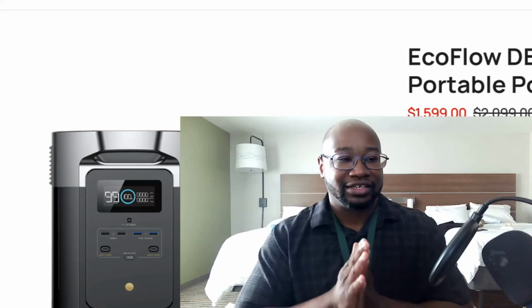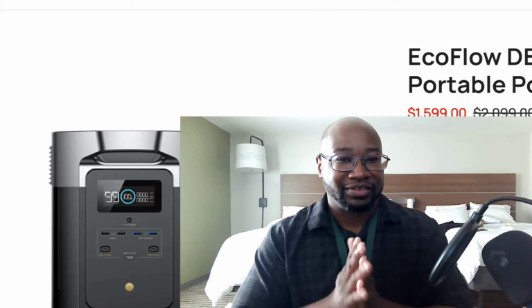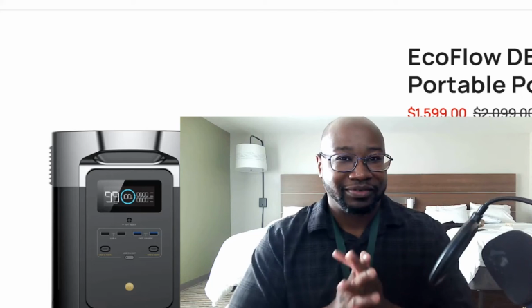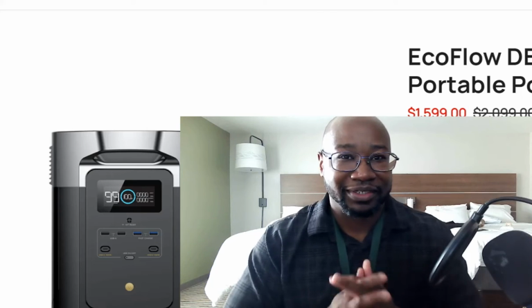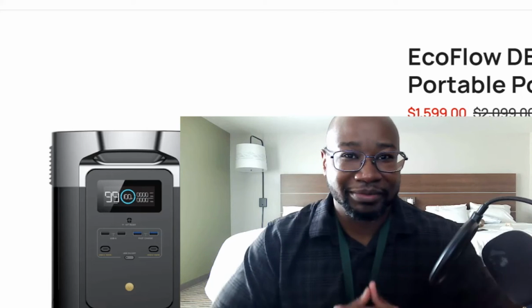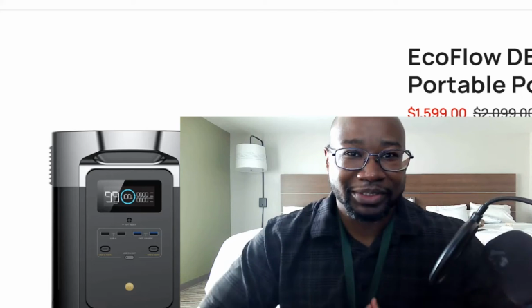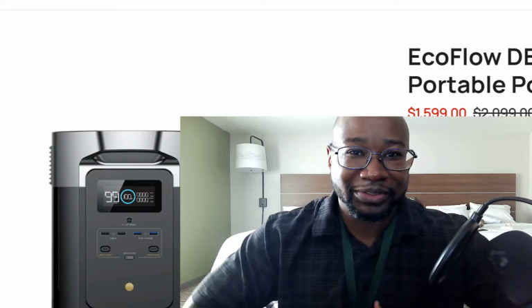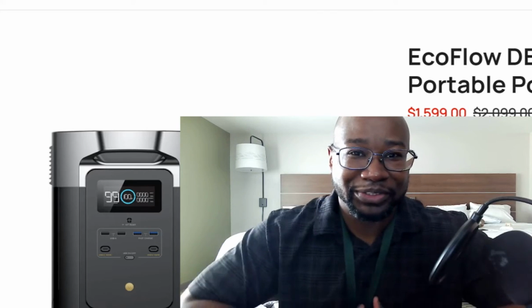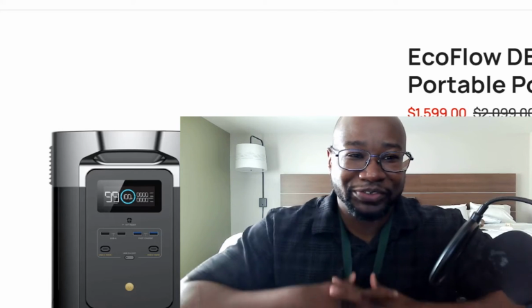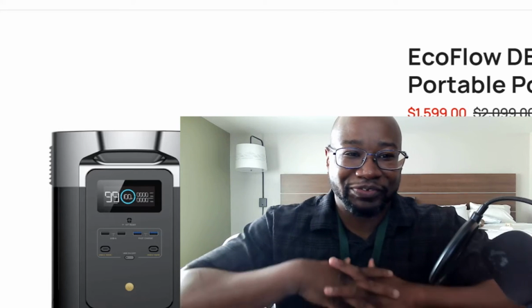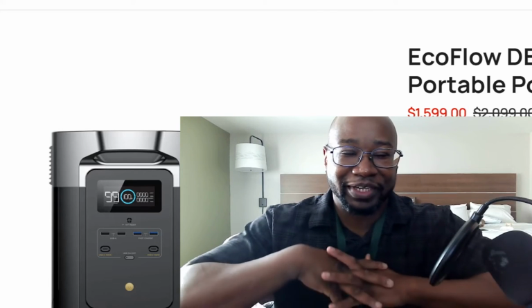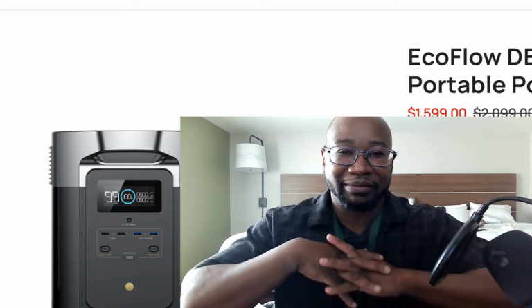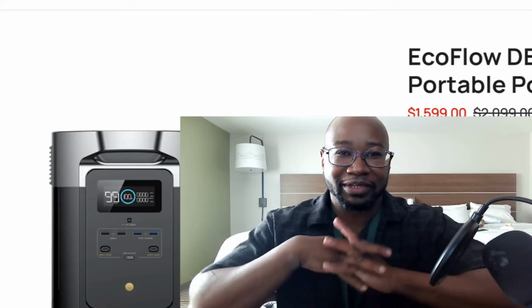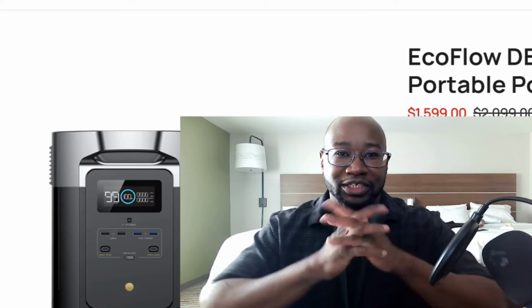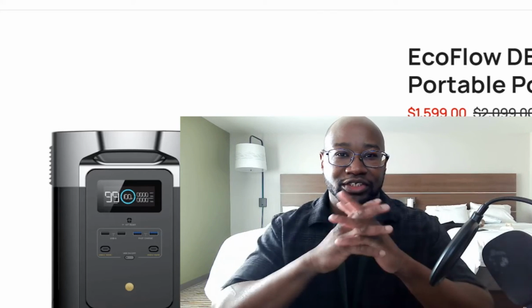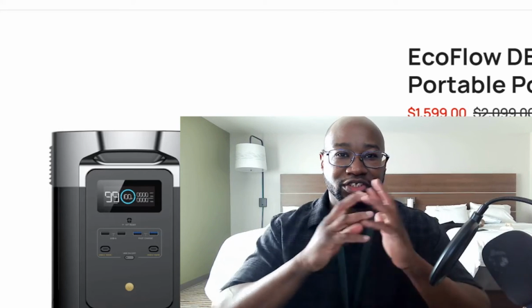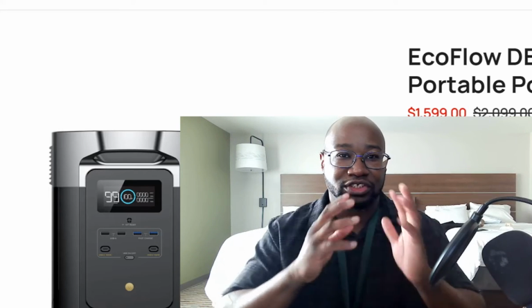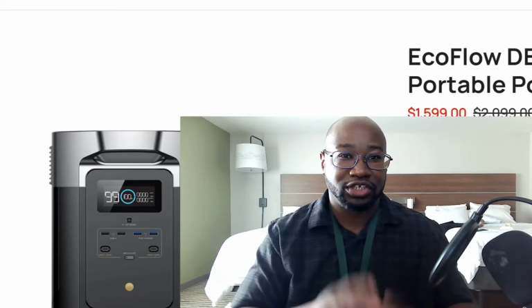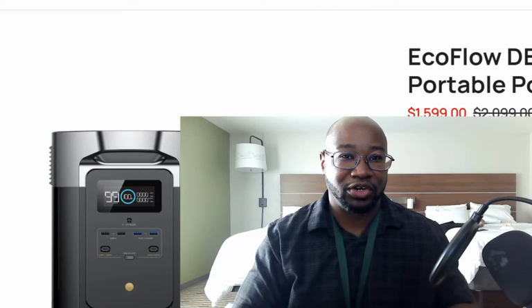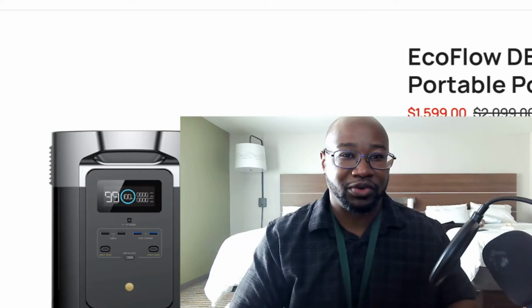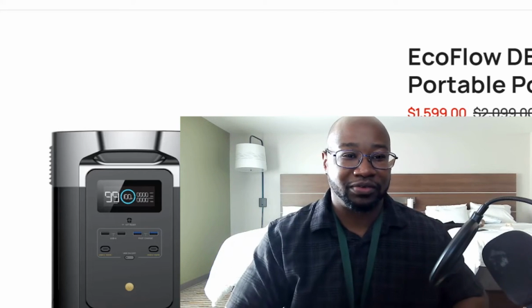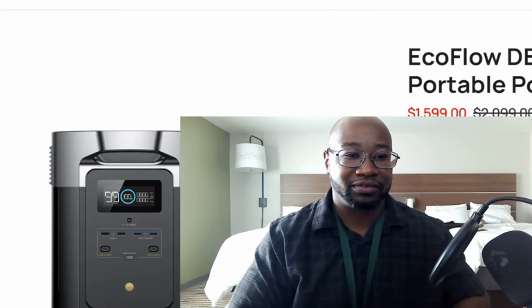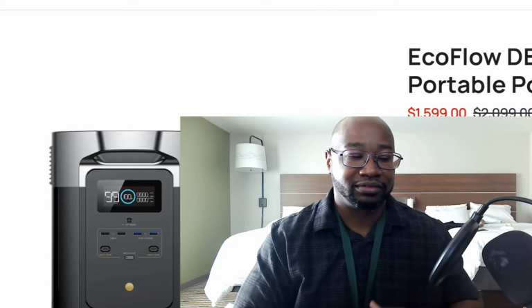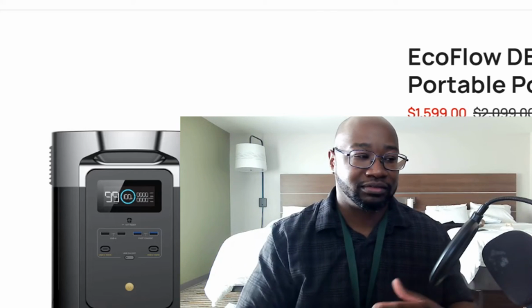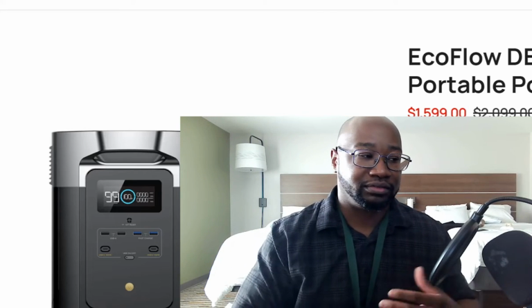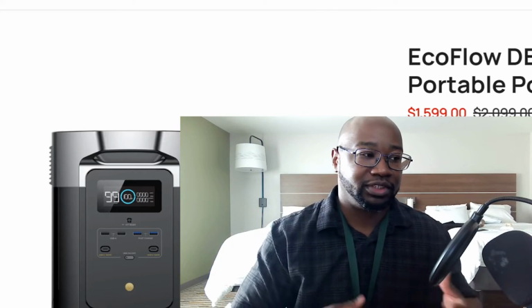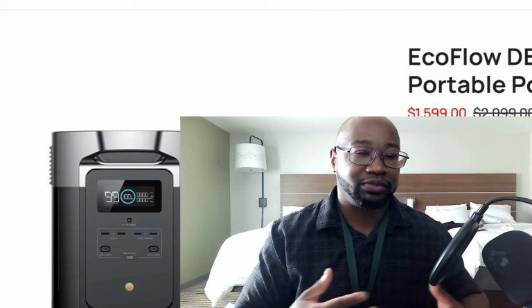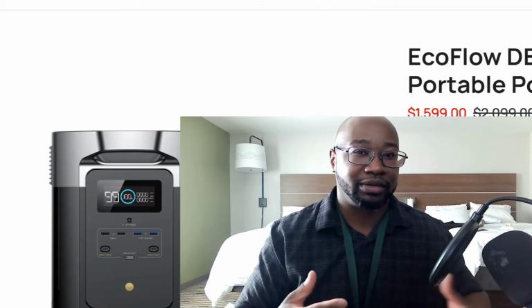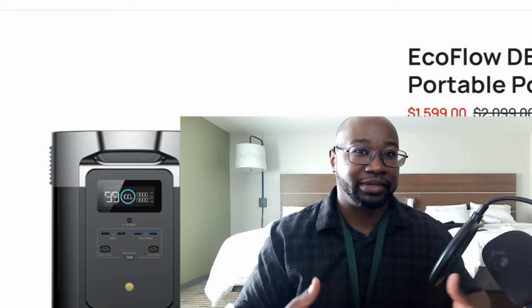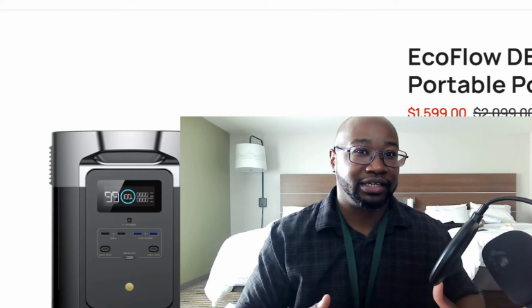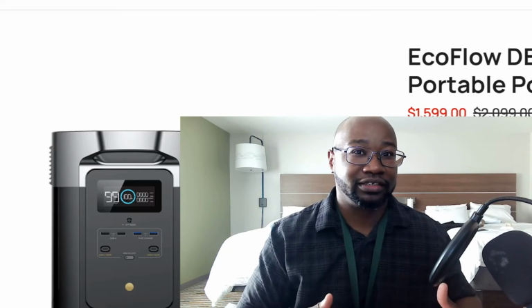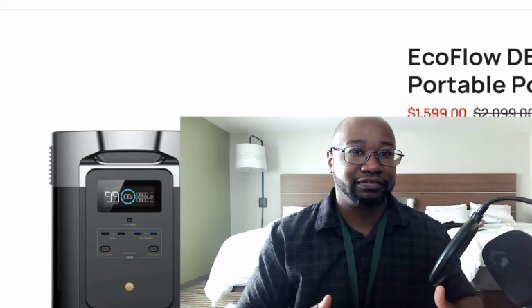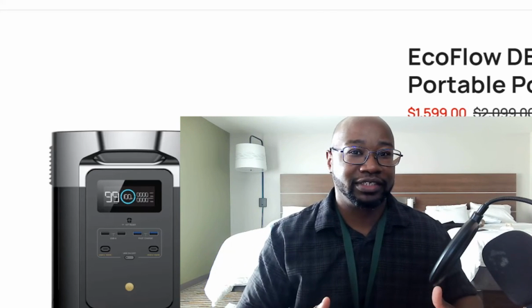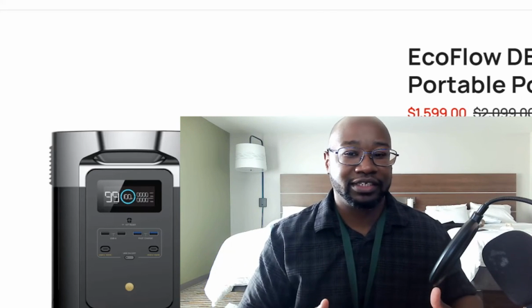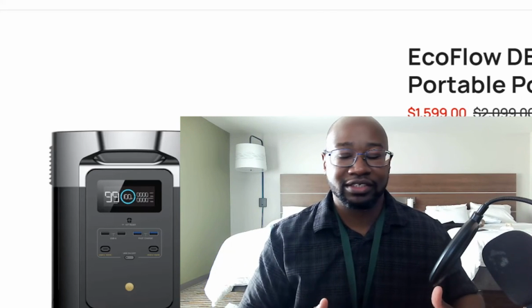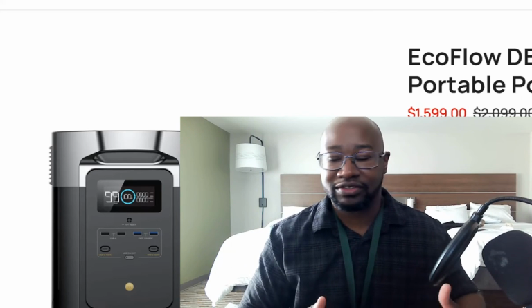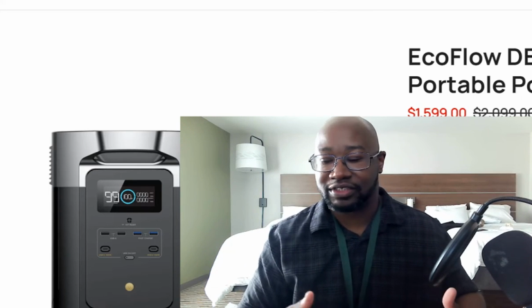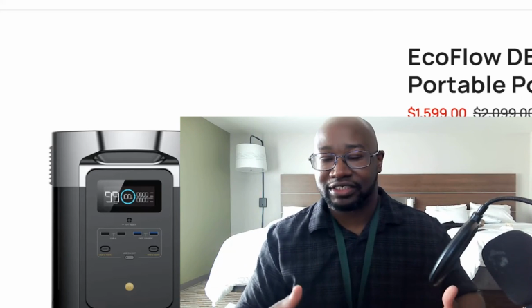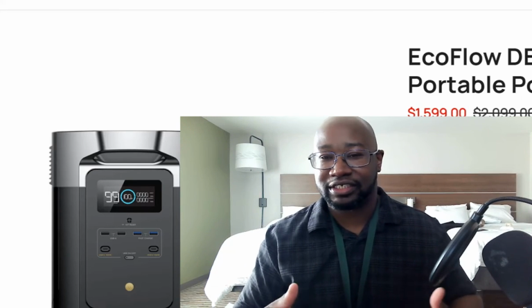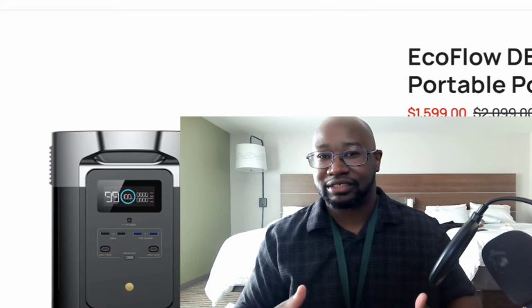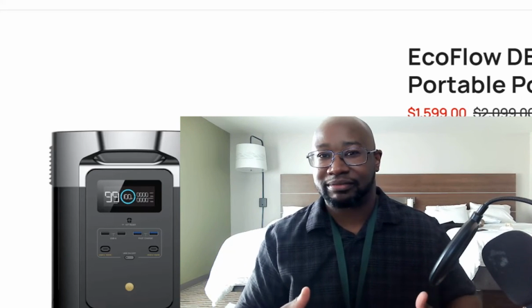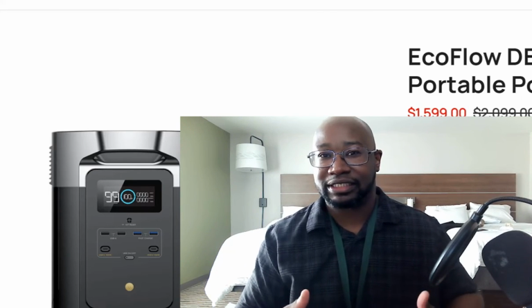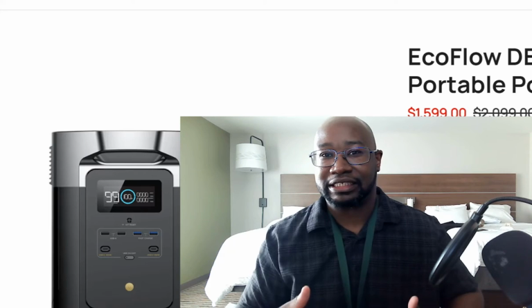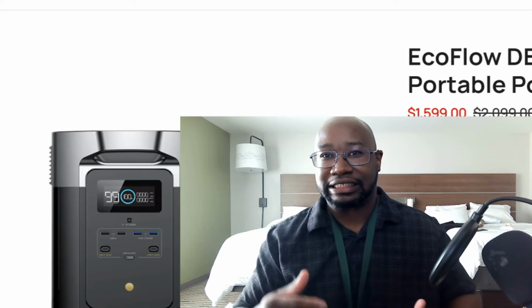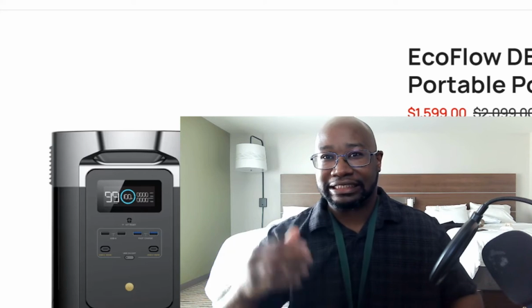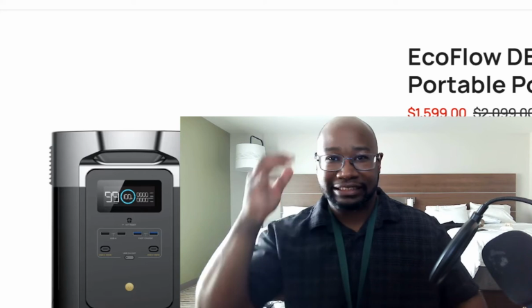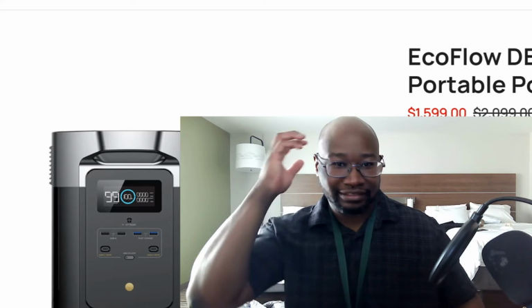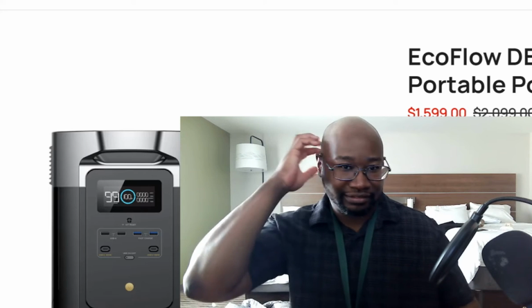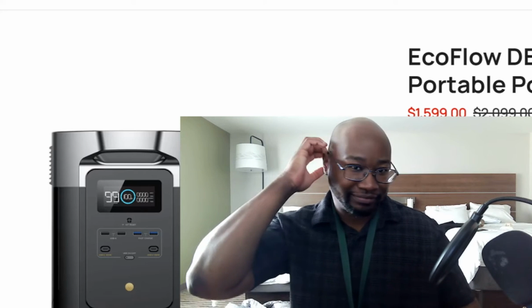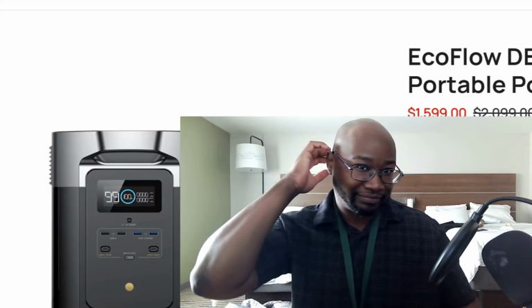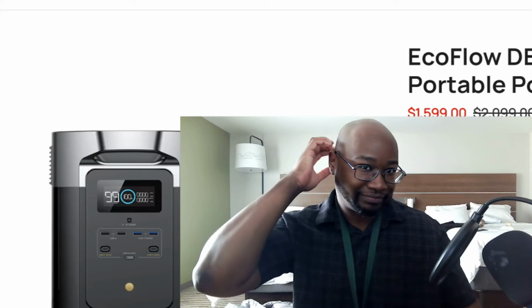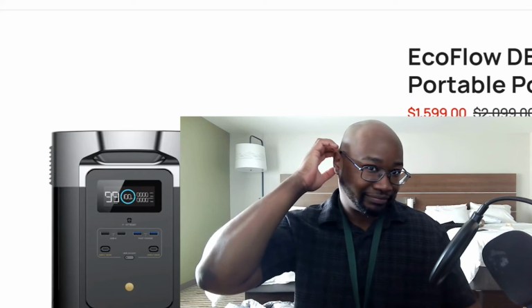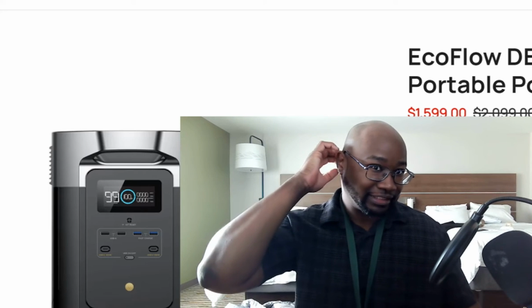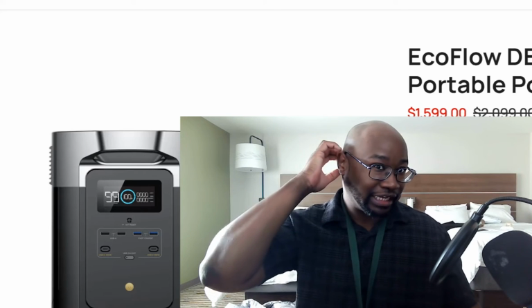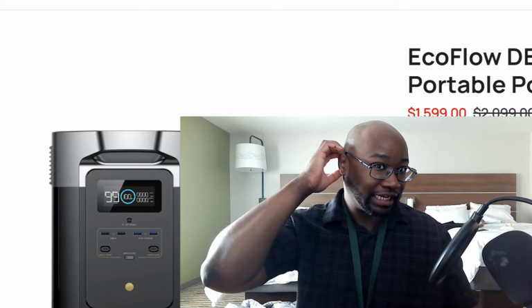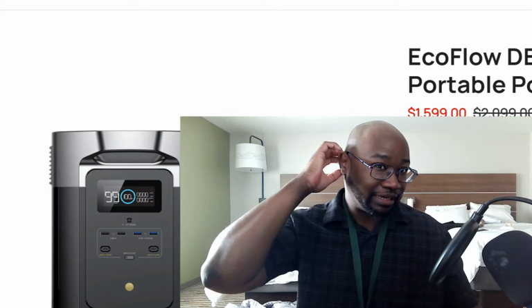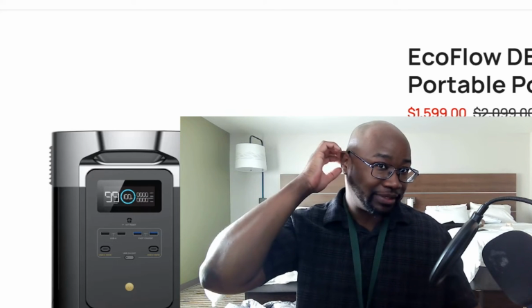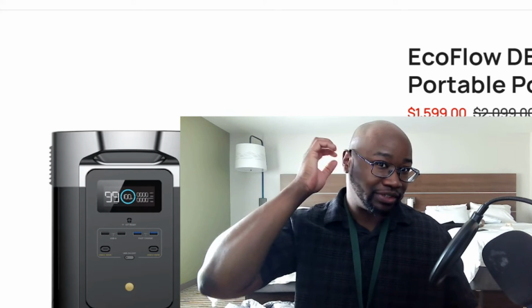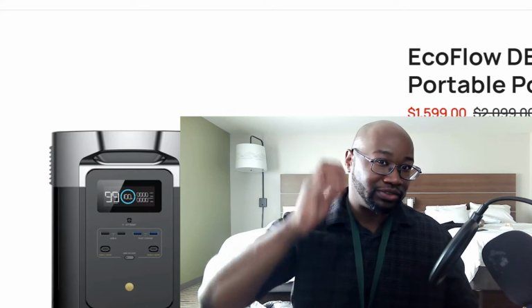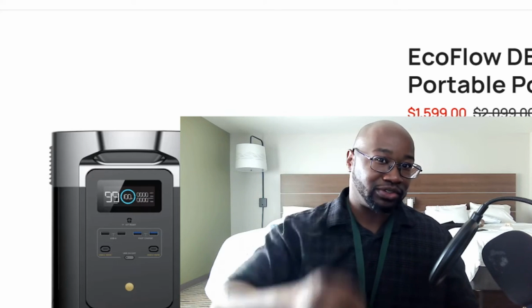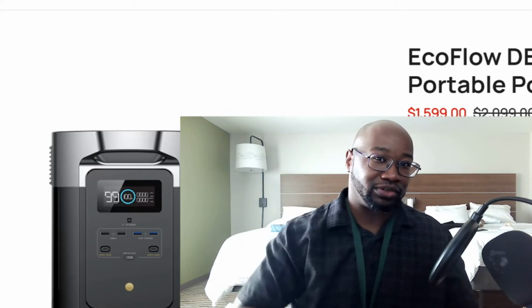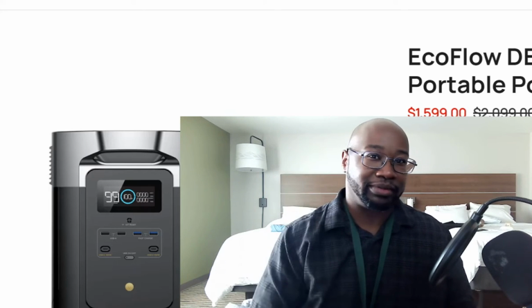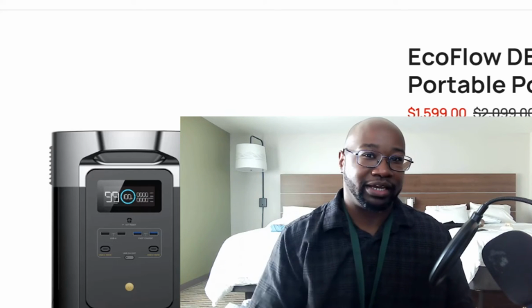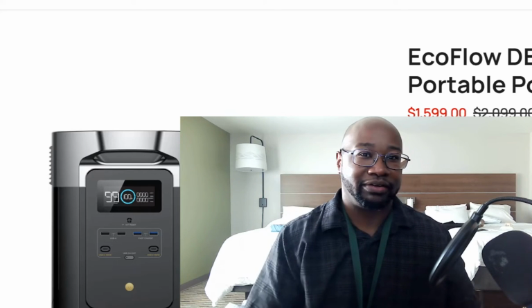What up YouTube family? The reason why I'm making this video is because I got me a new solar battery.